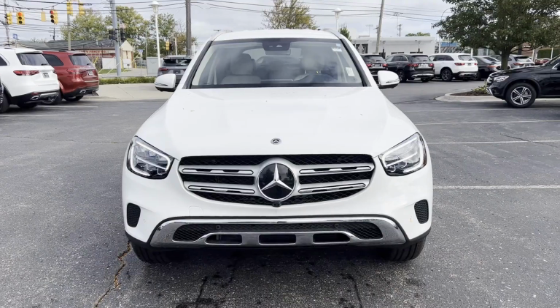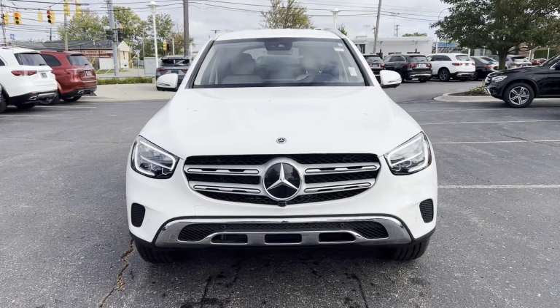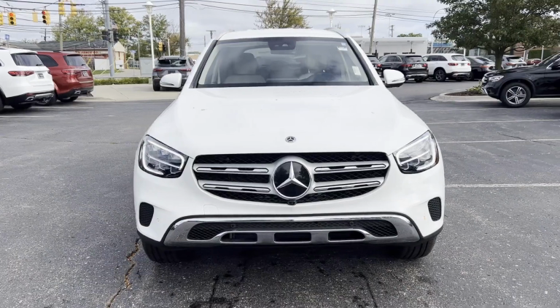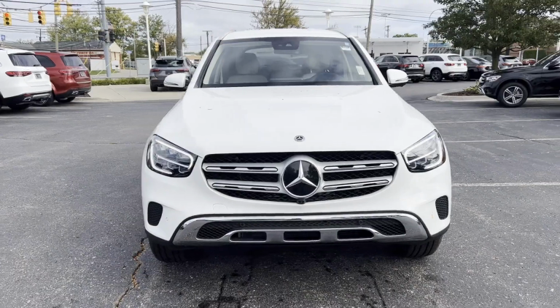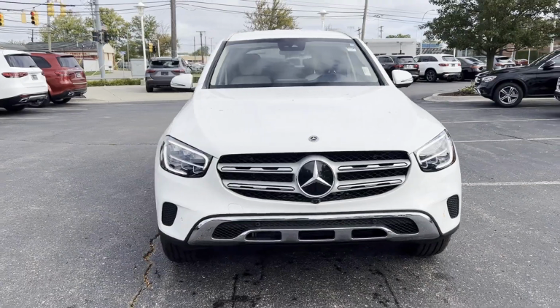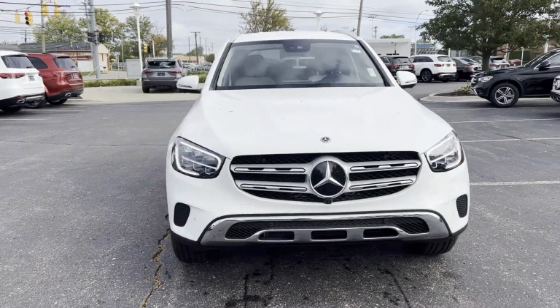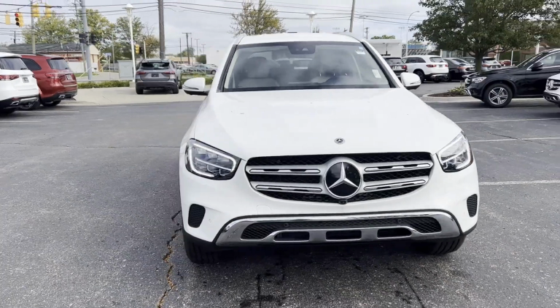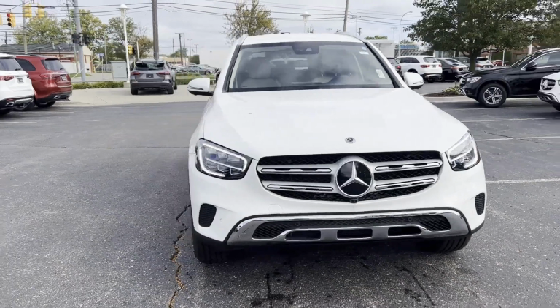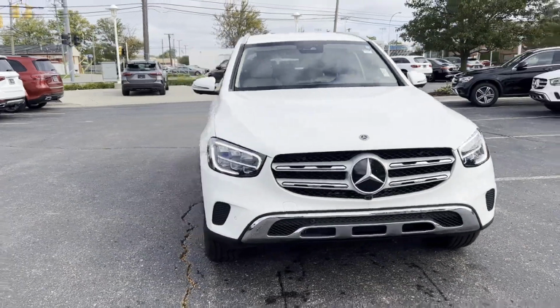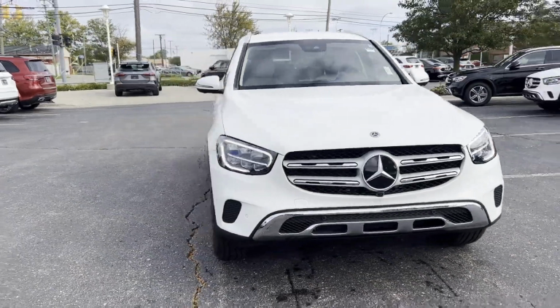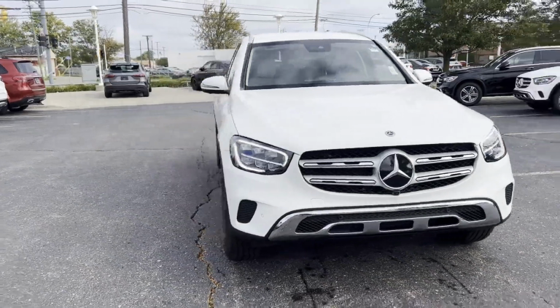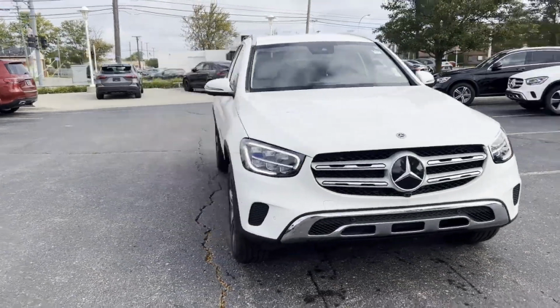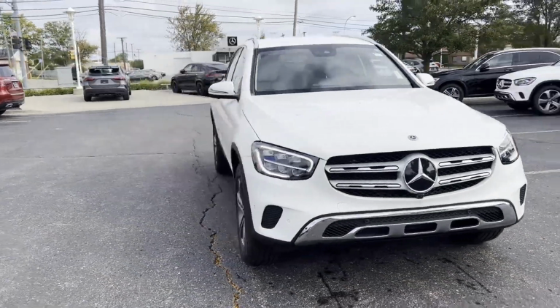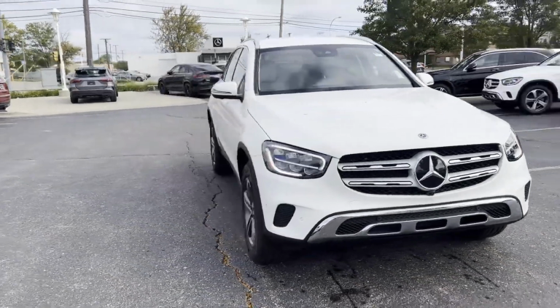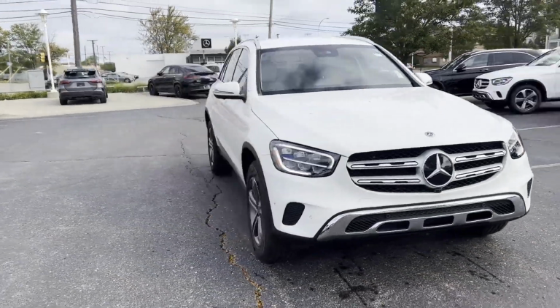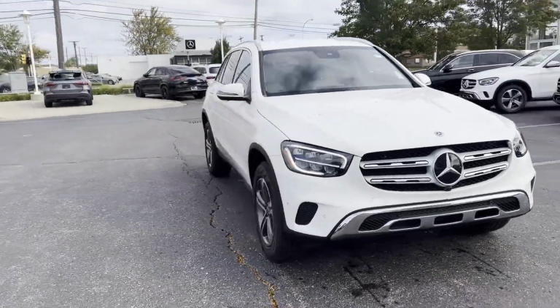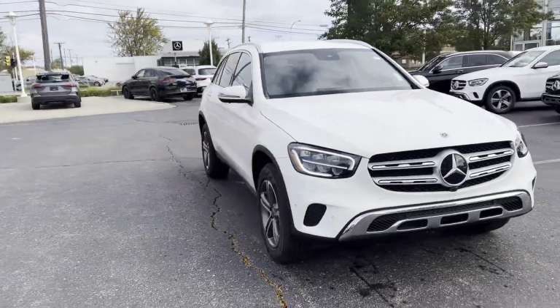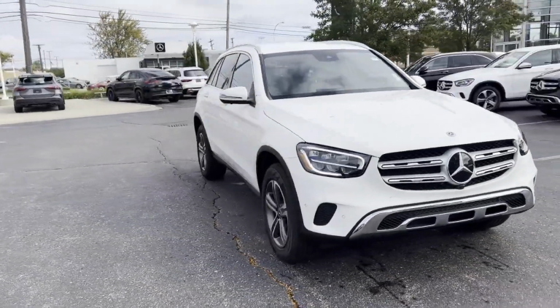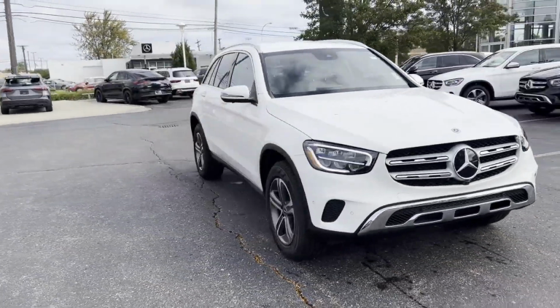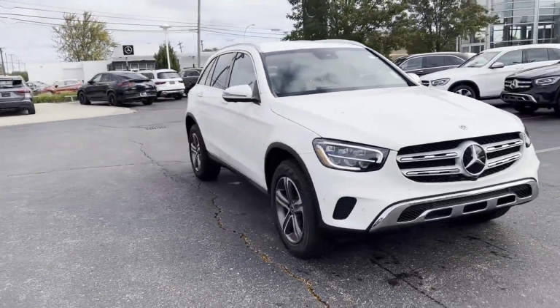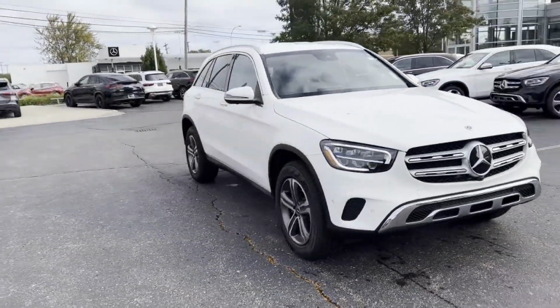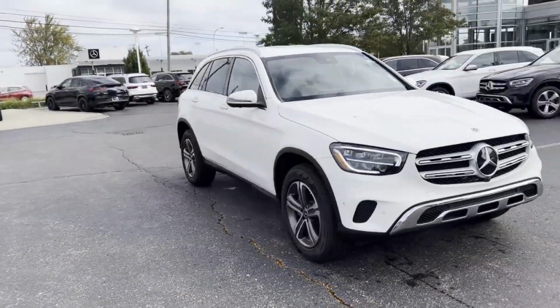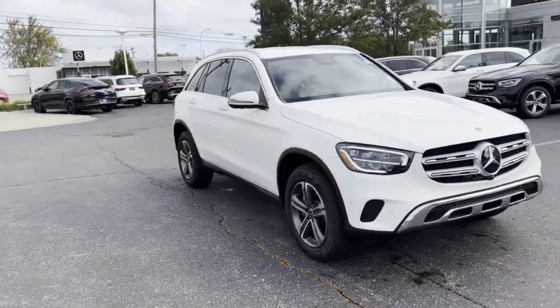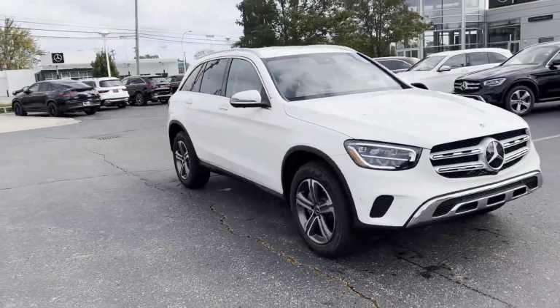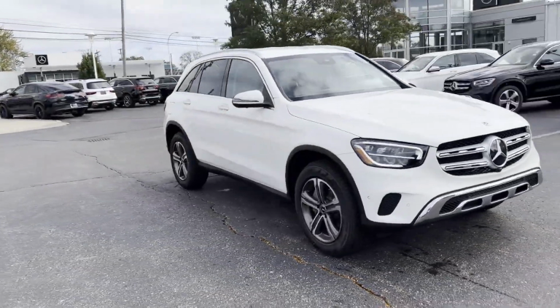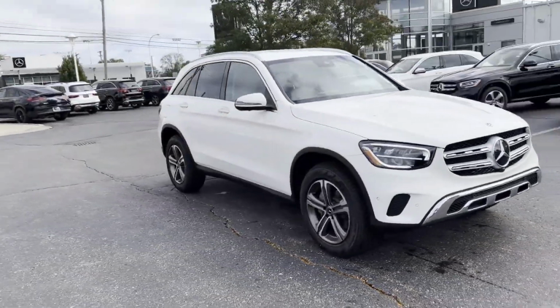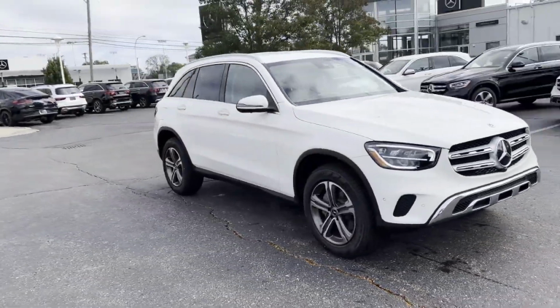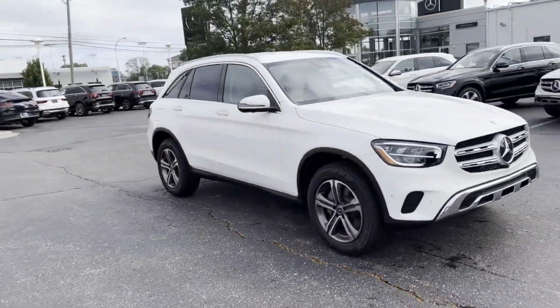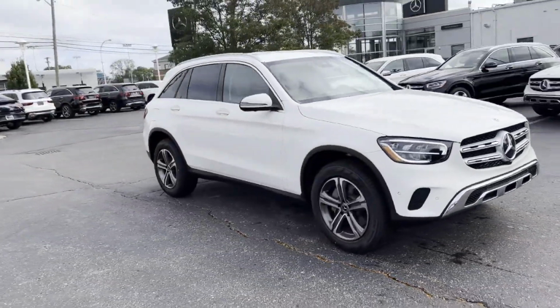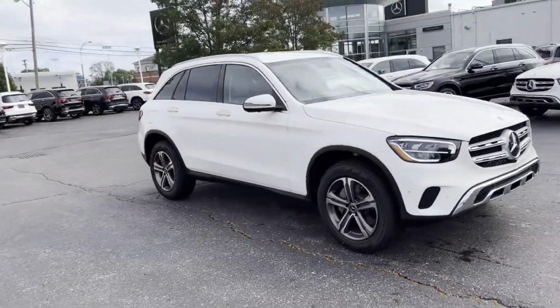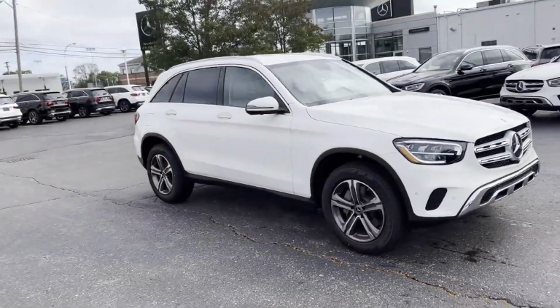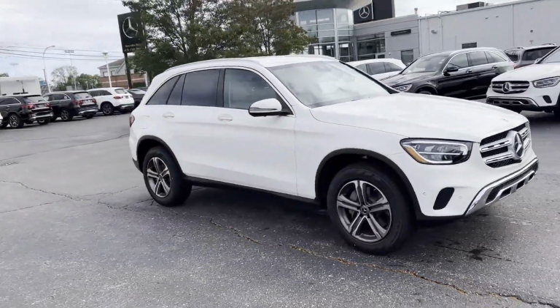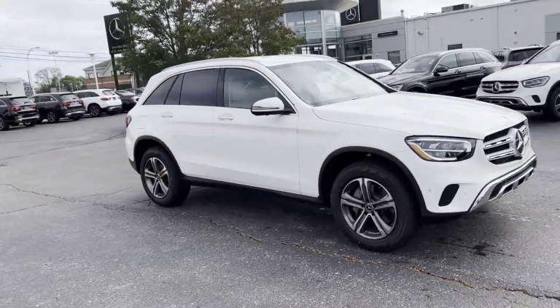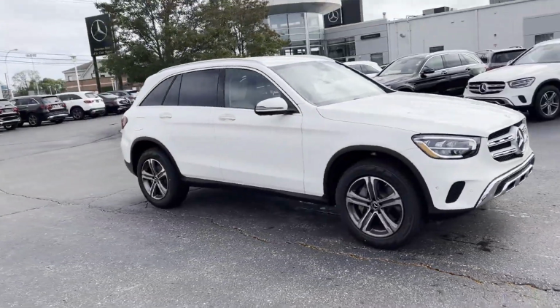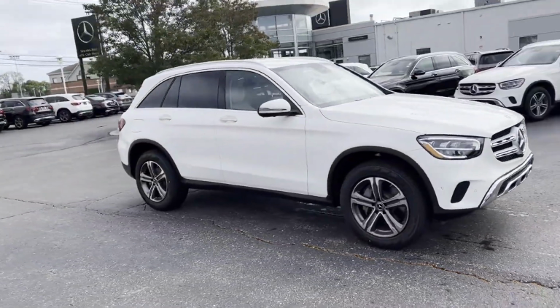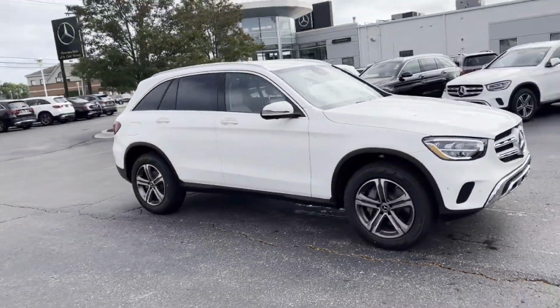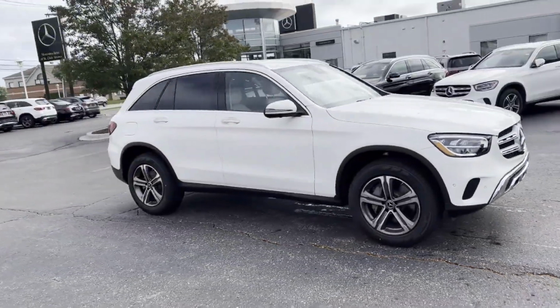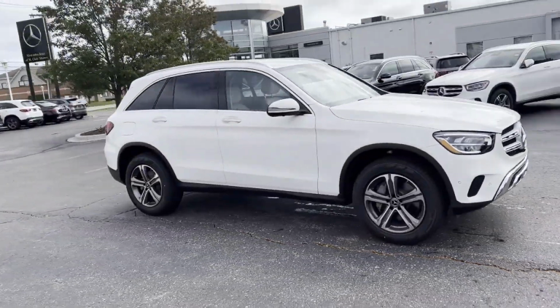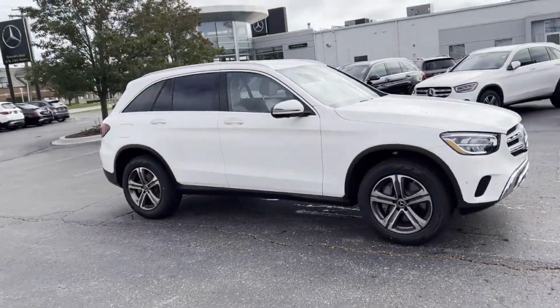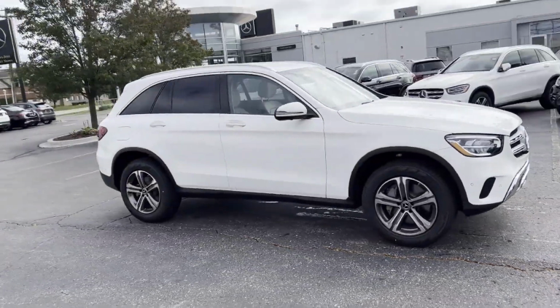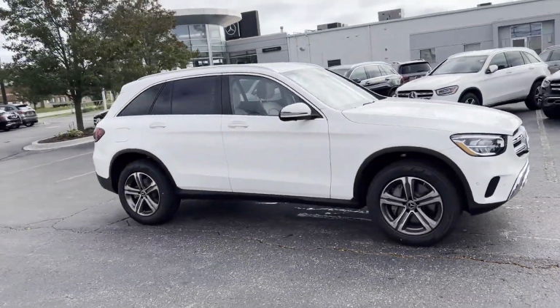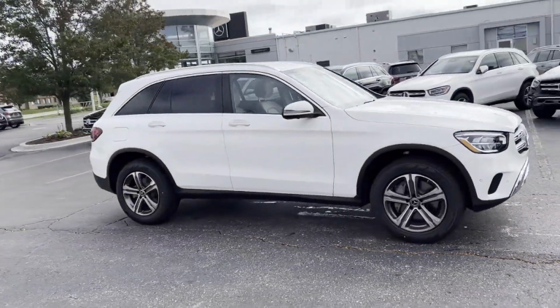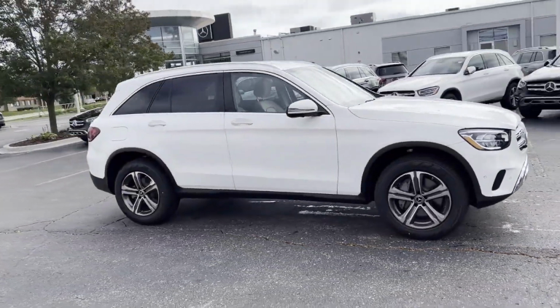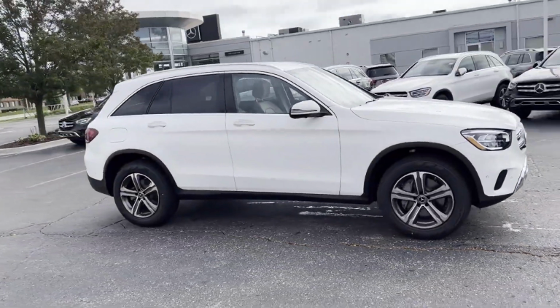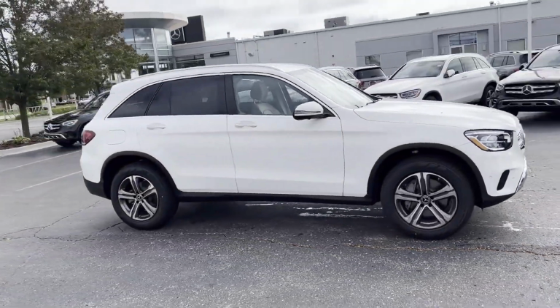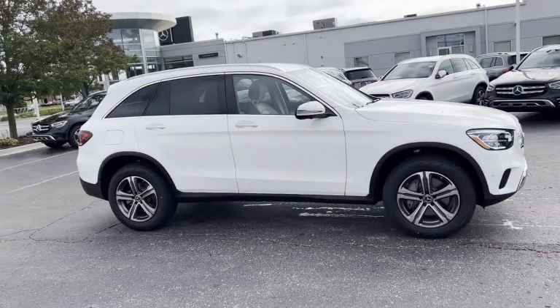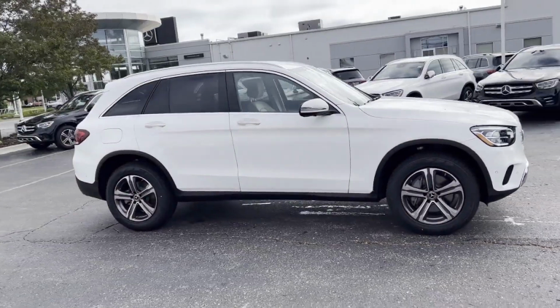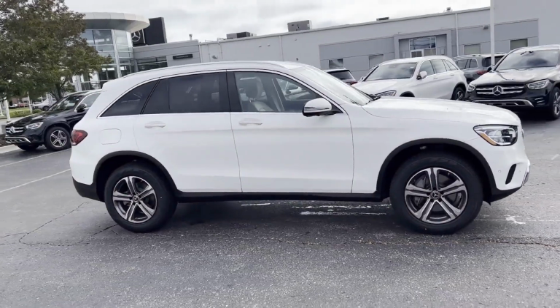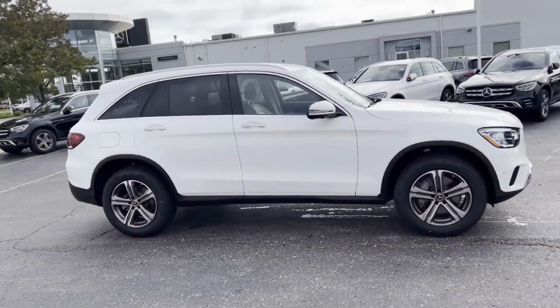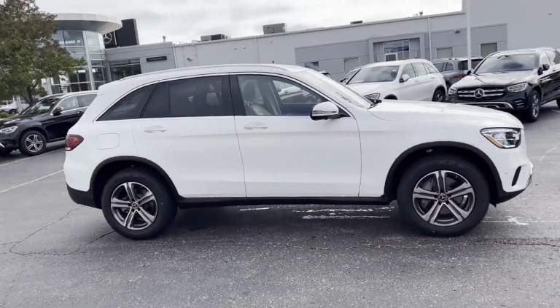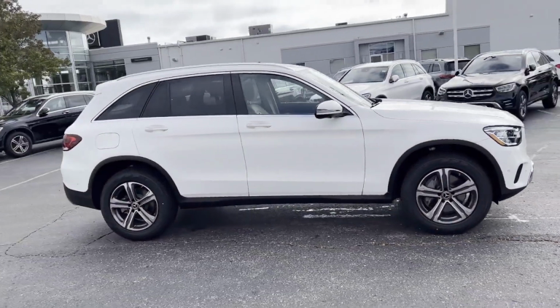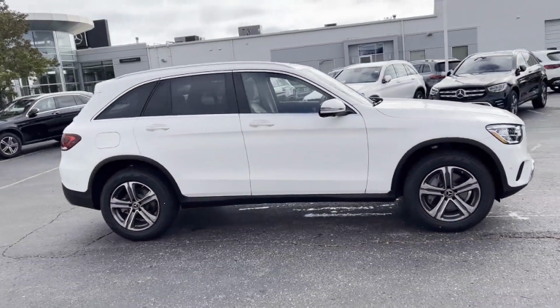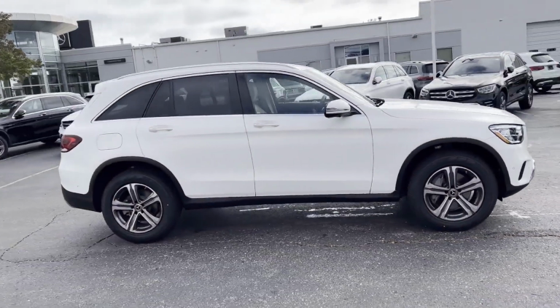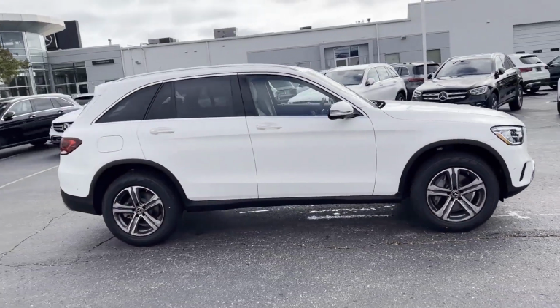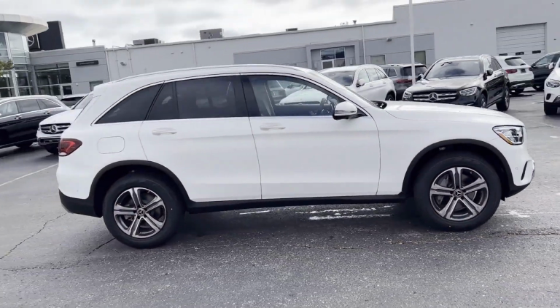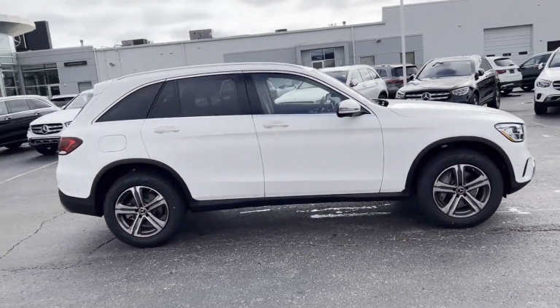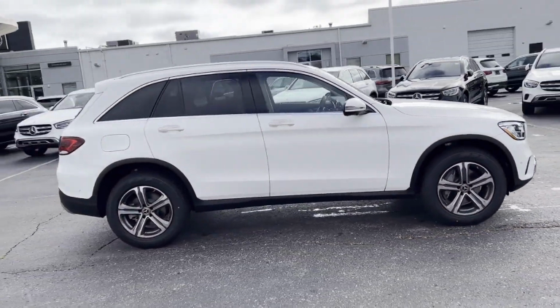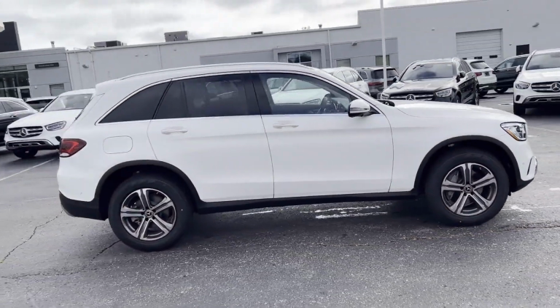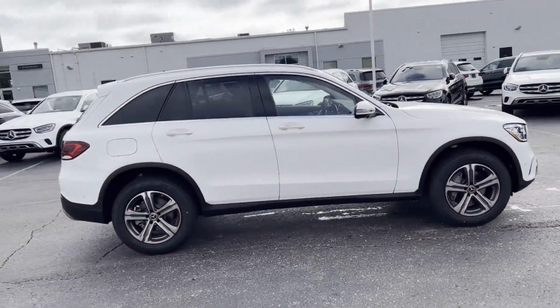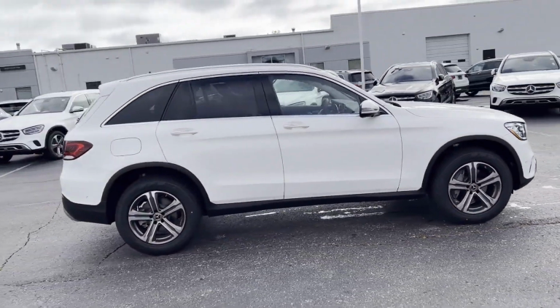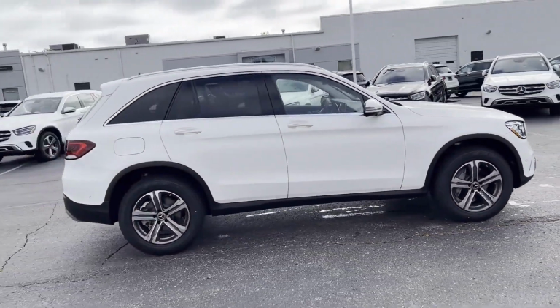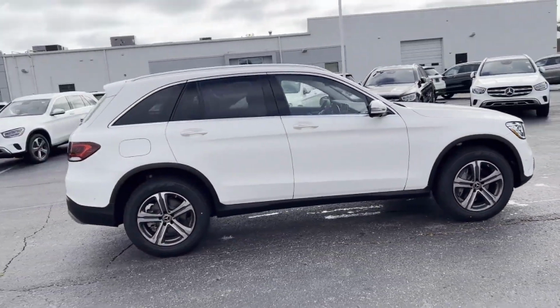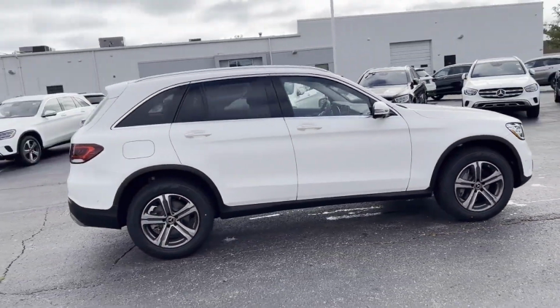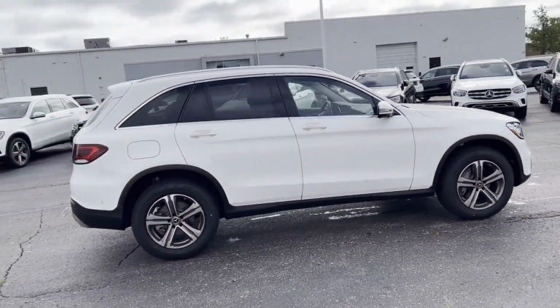2022 Mercedes-Benz GLC. This SUV offers space as well as power and performance.